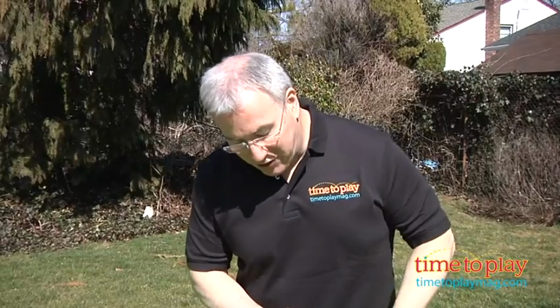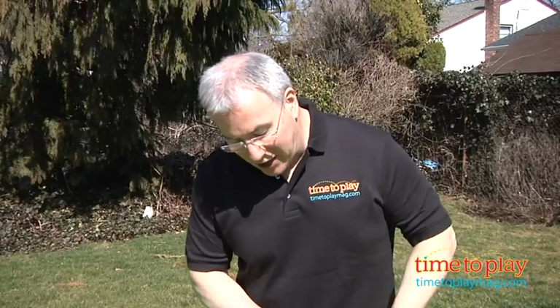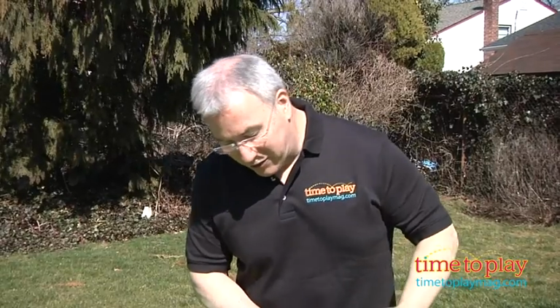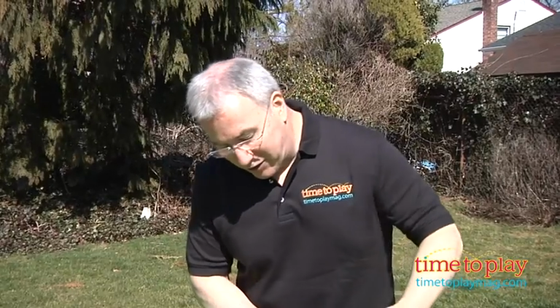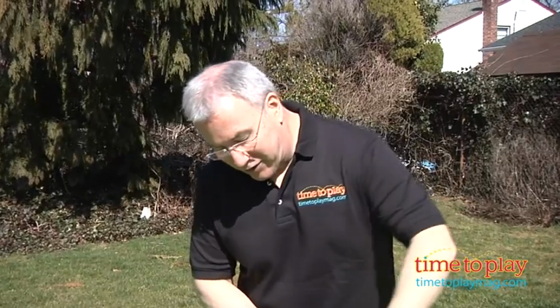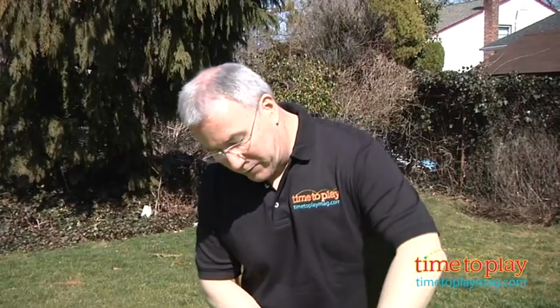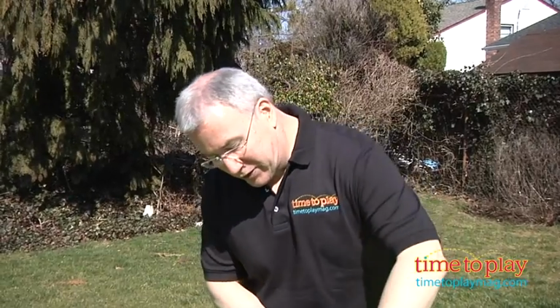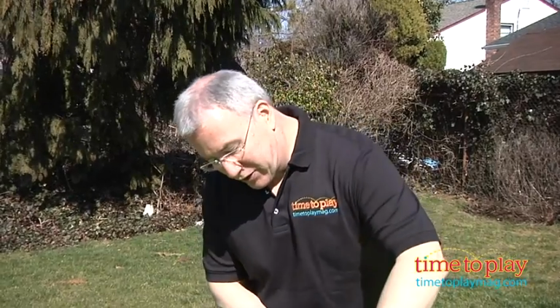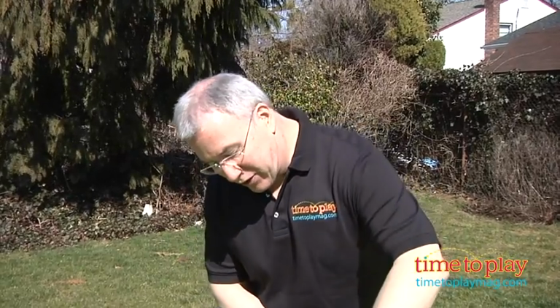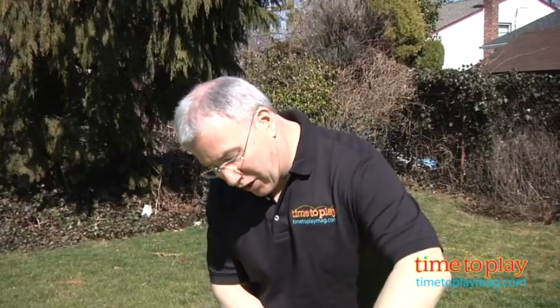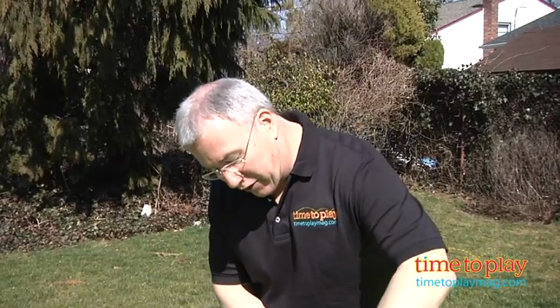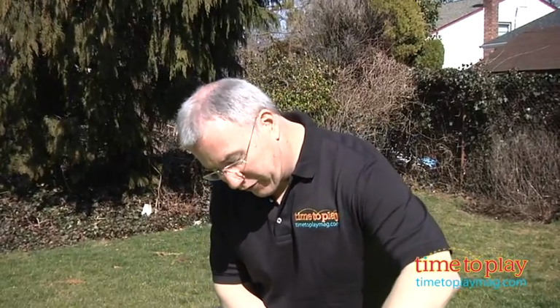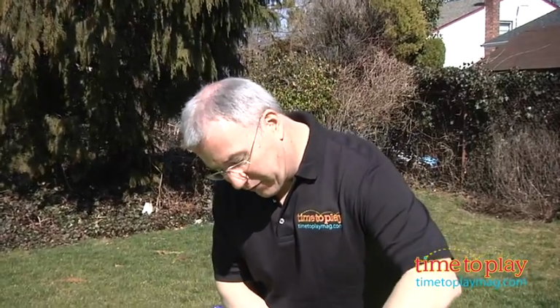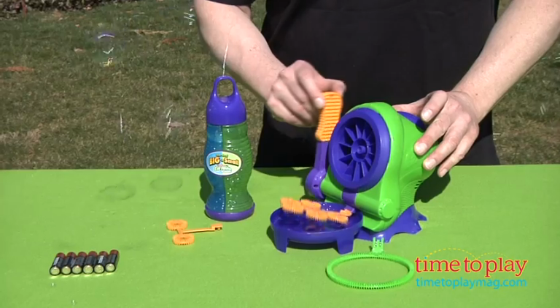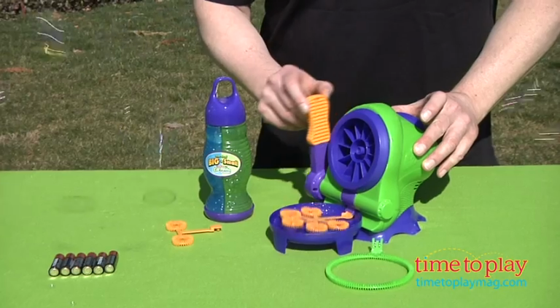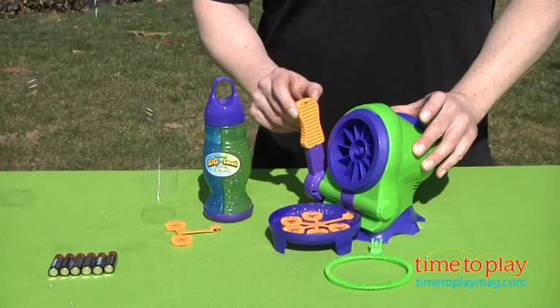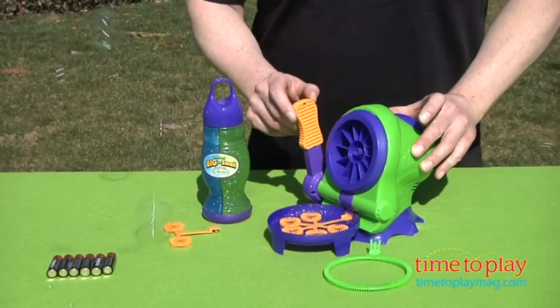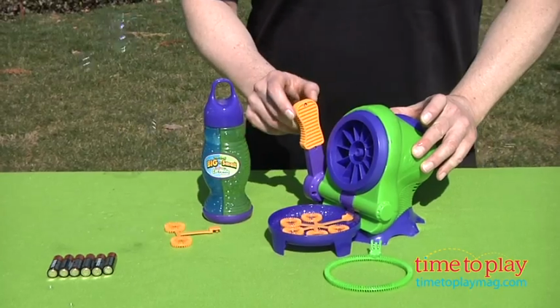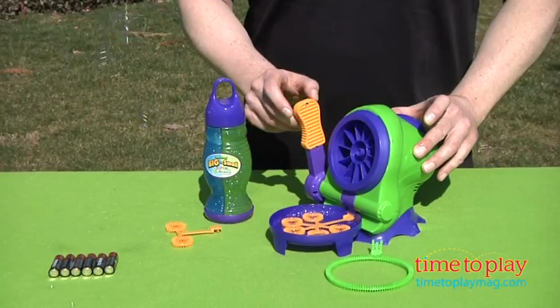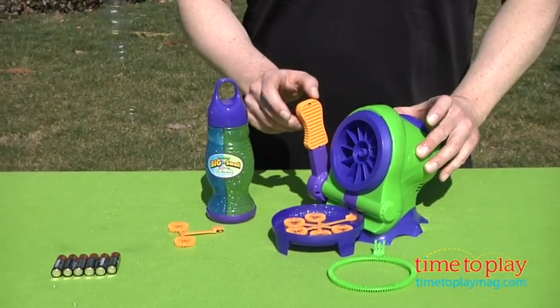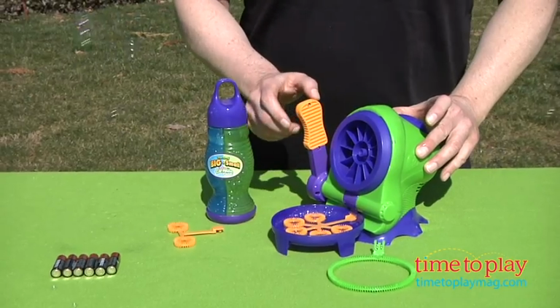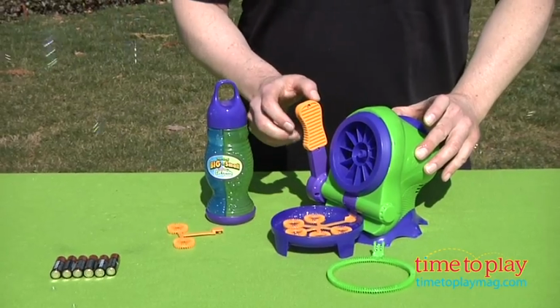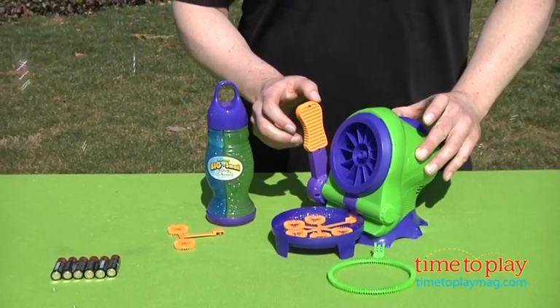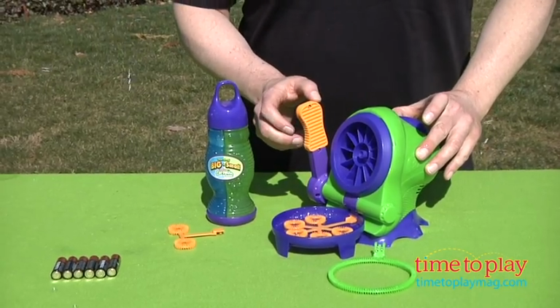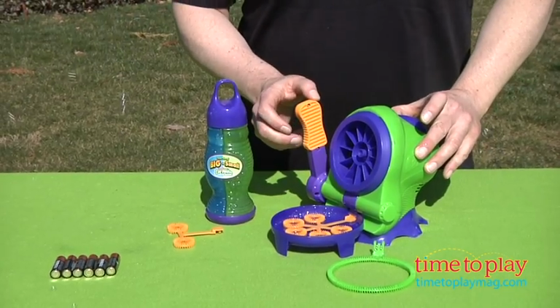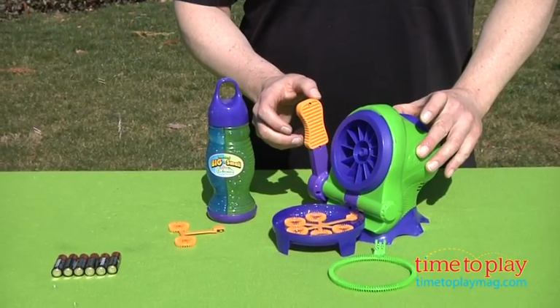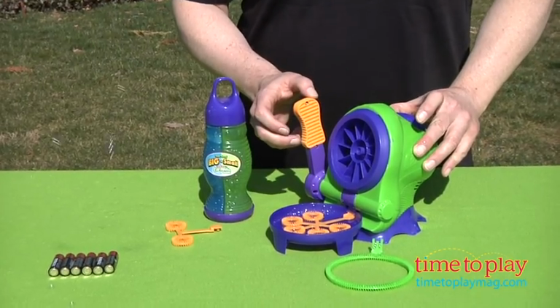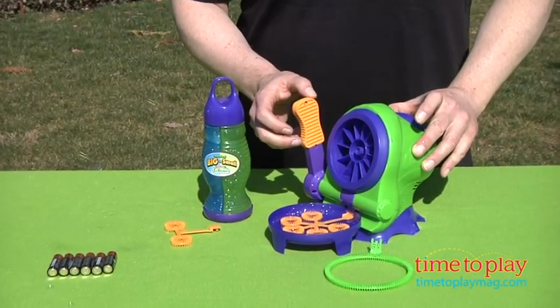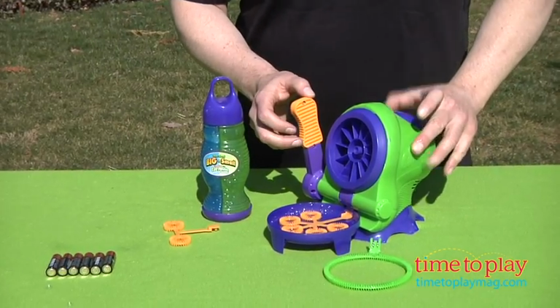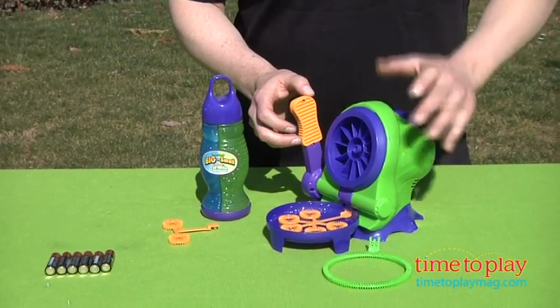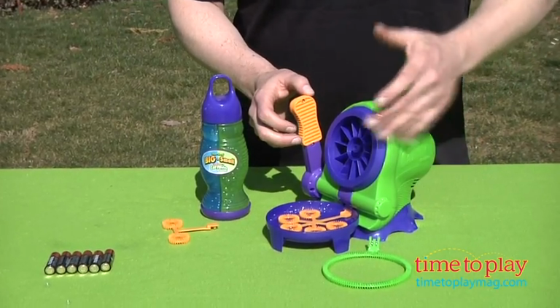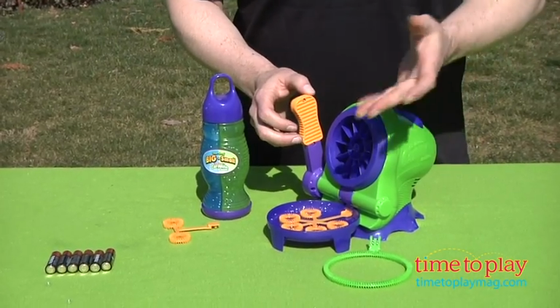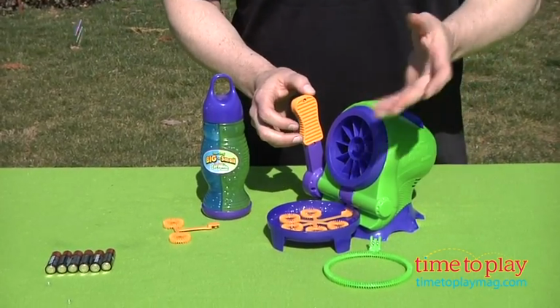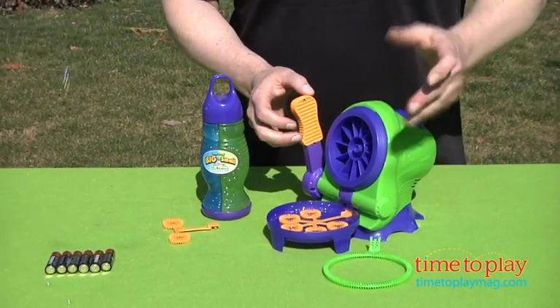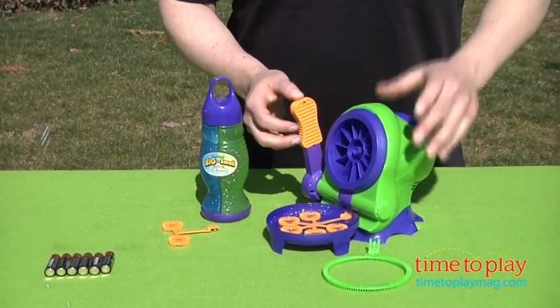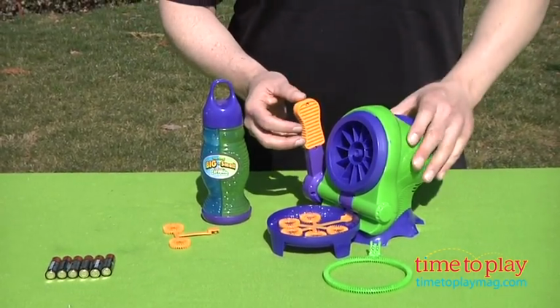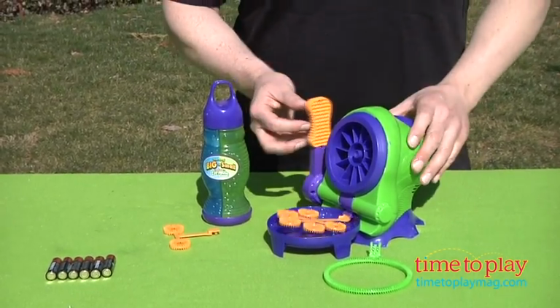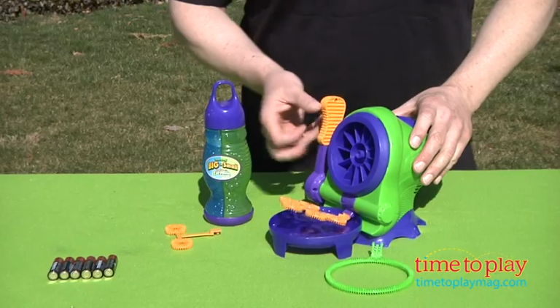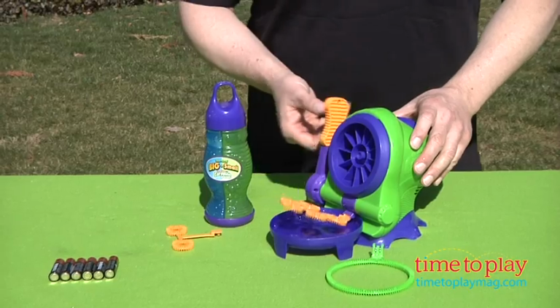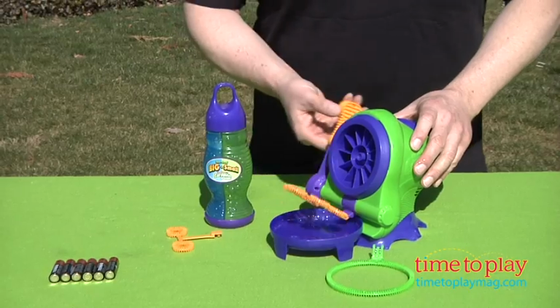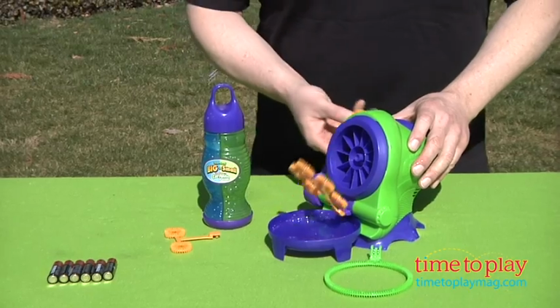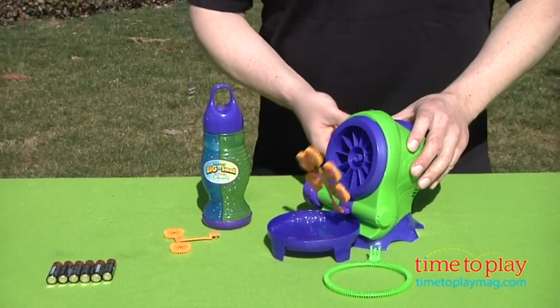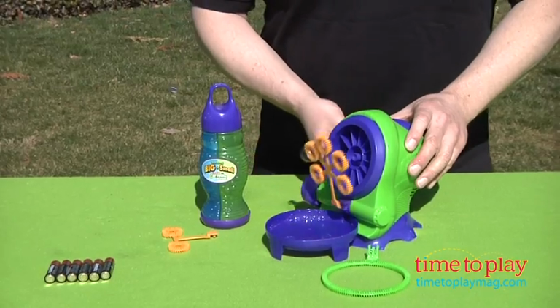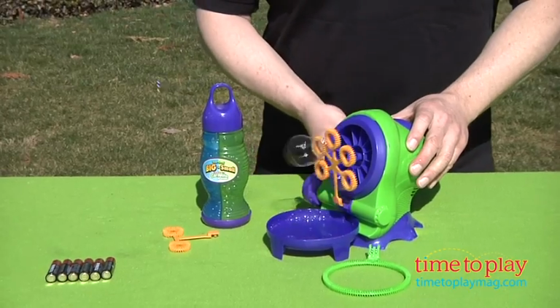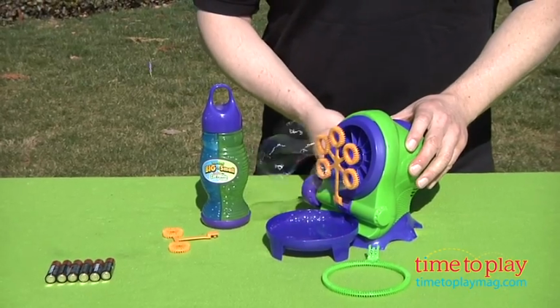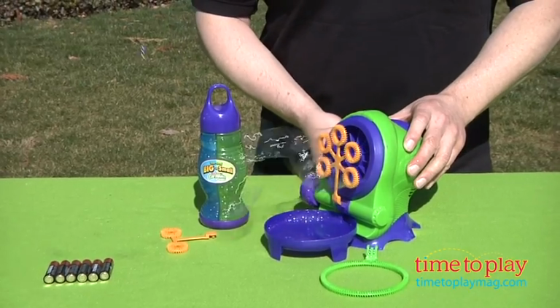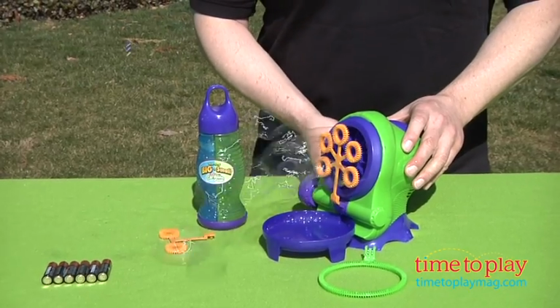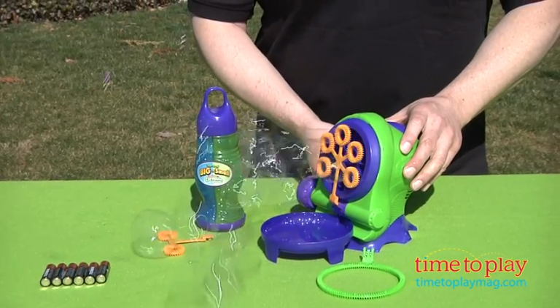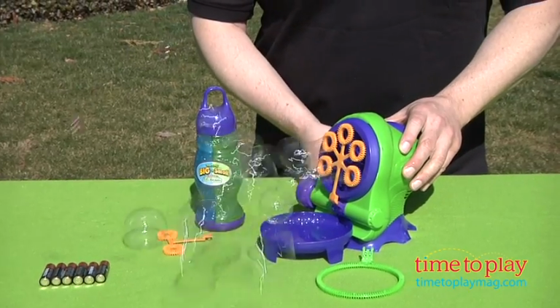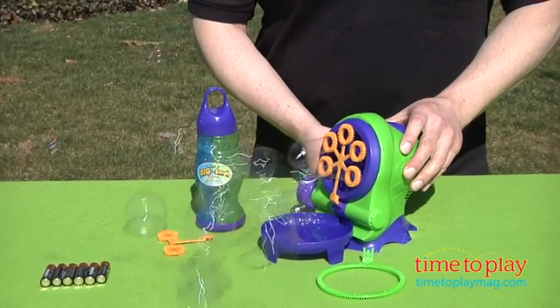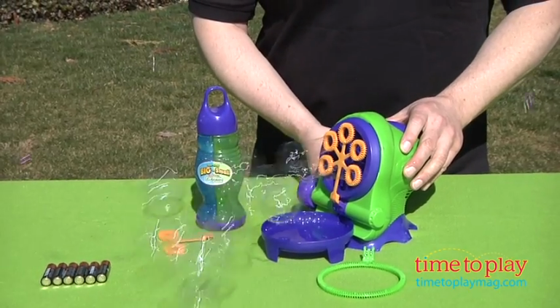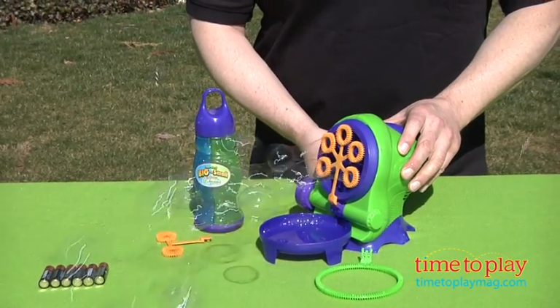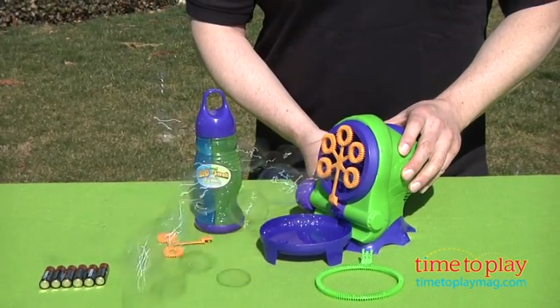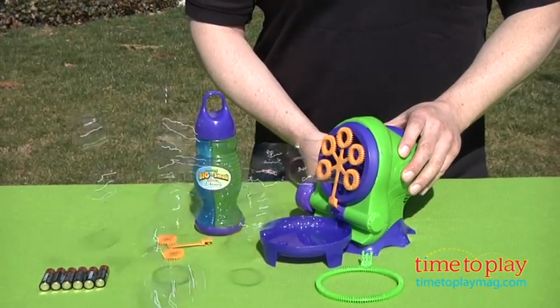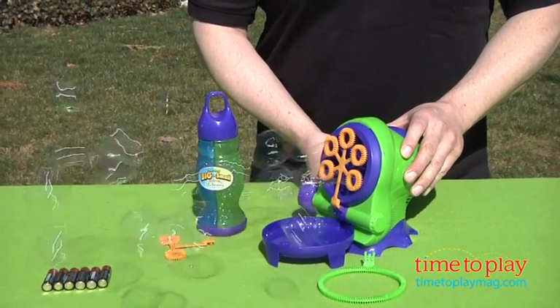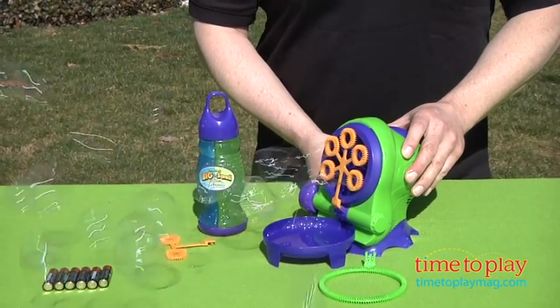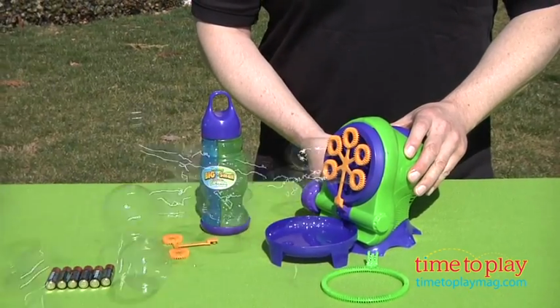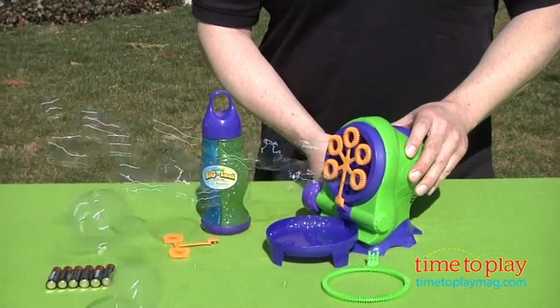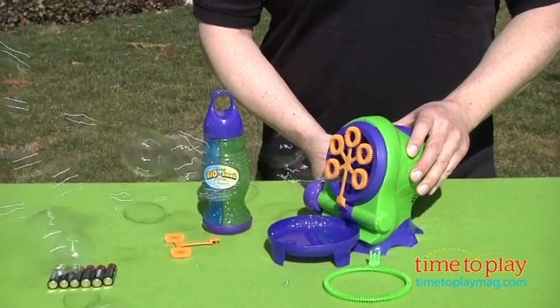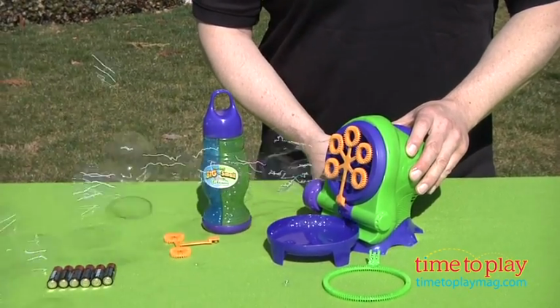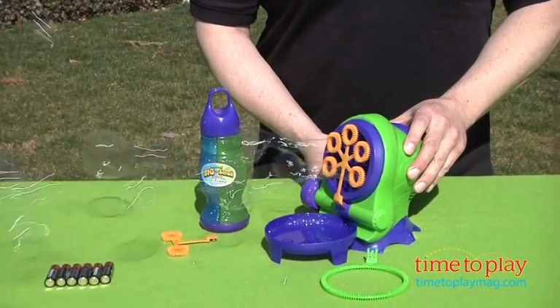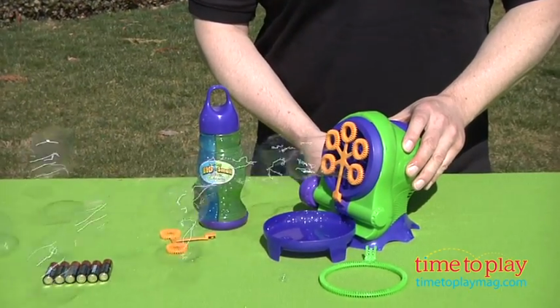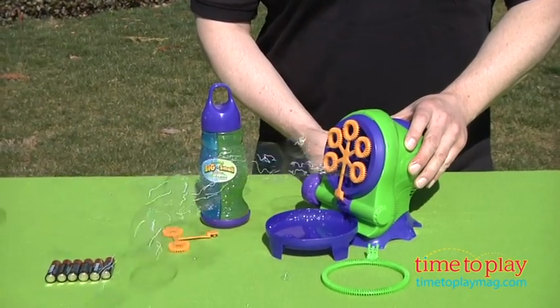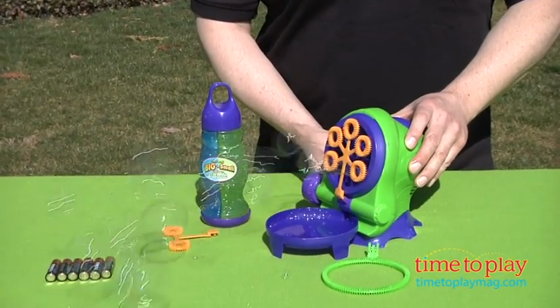To change it, simply turn it off, snap on the other bubble wand, and you're ready to go. You'll get all kinds of great little bubbles for outside.